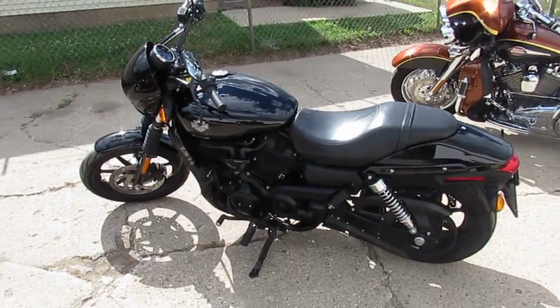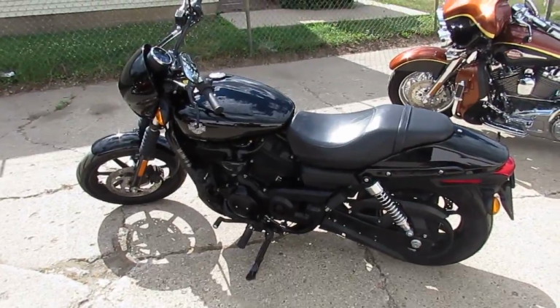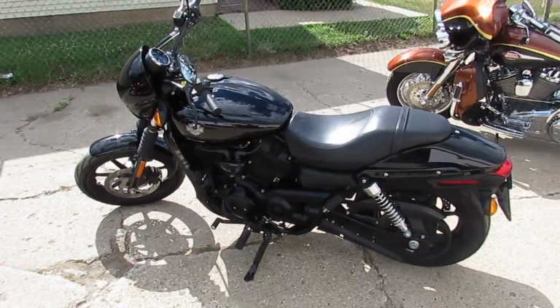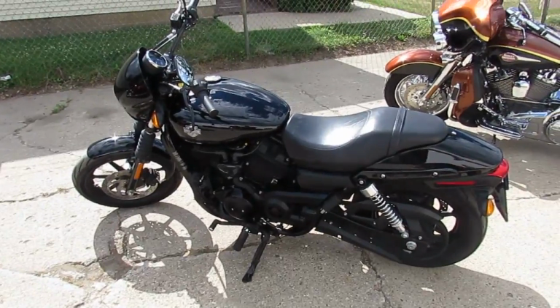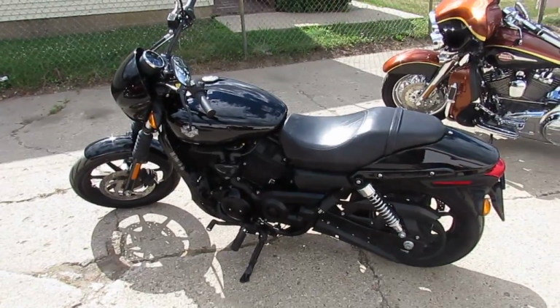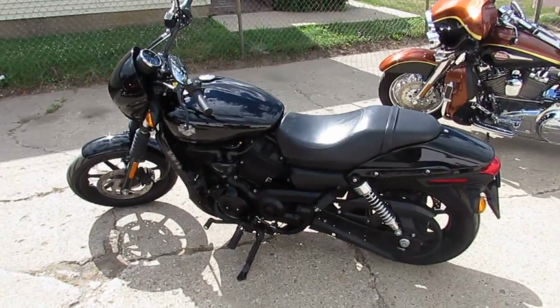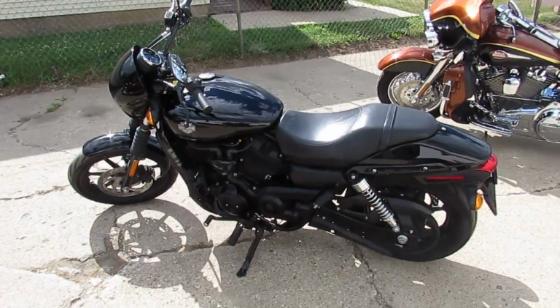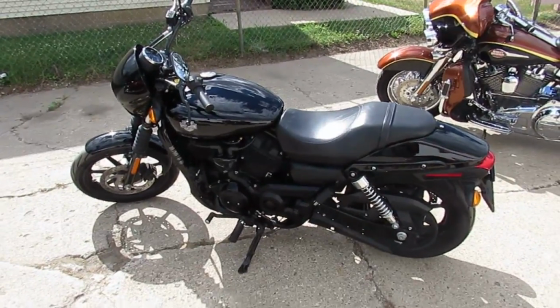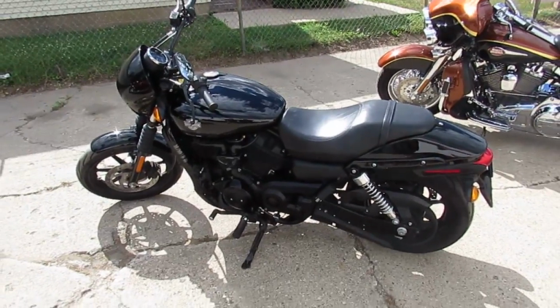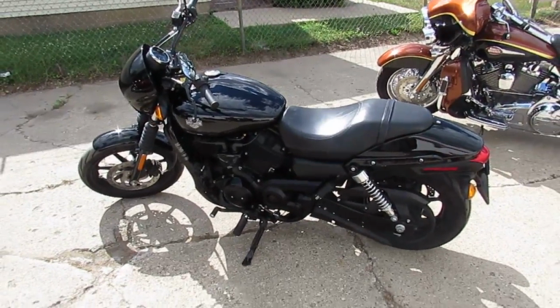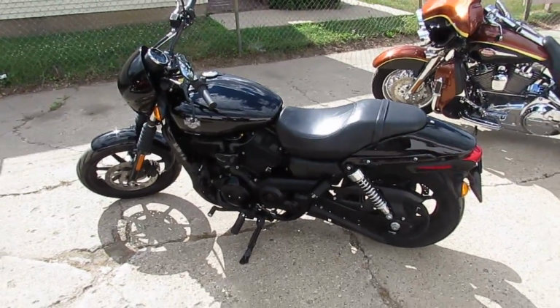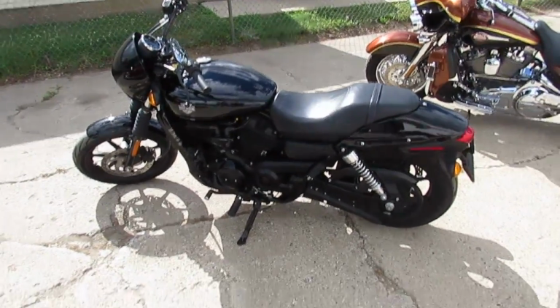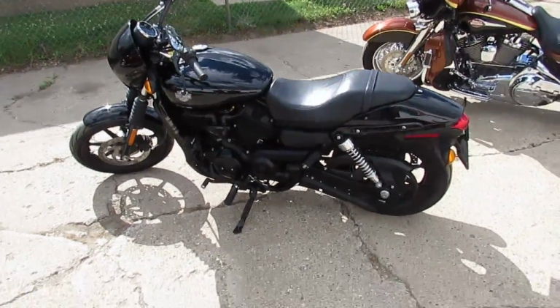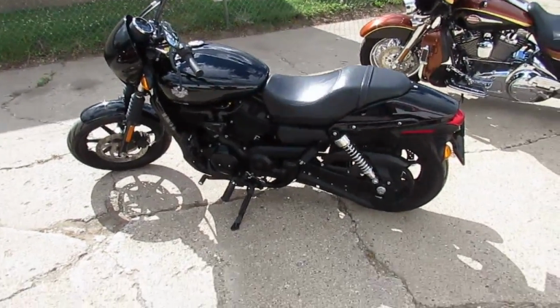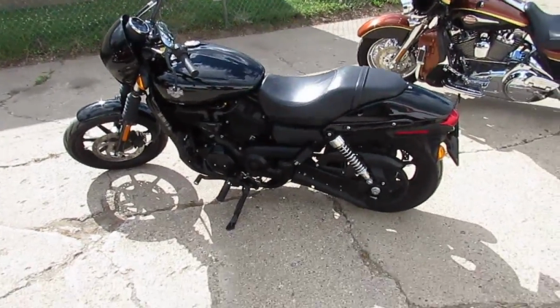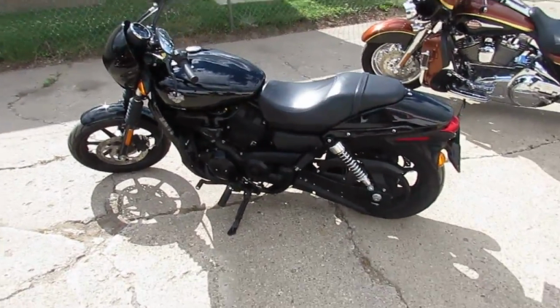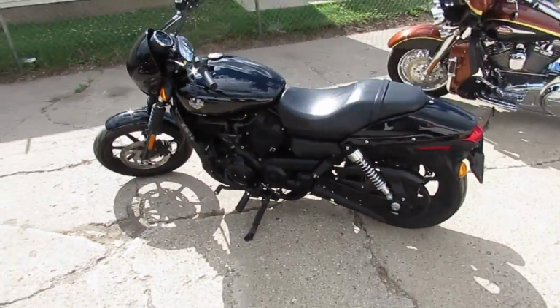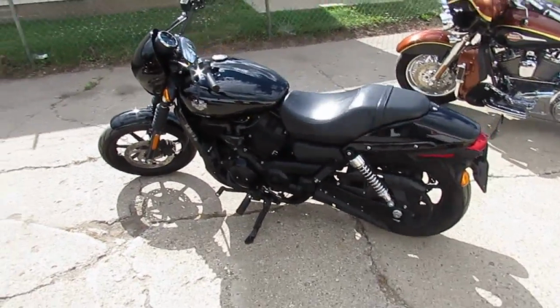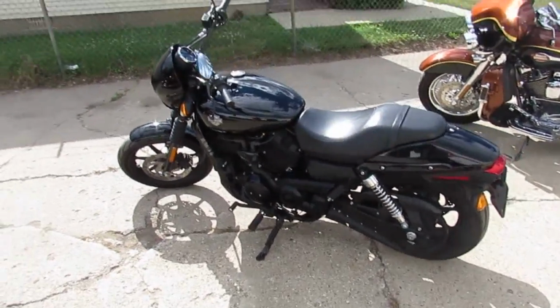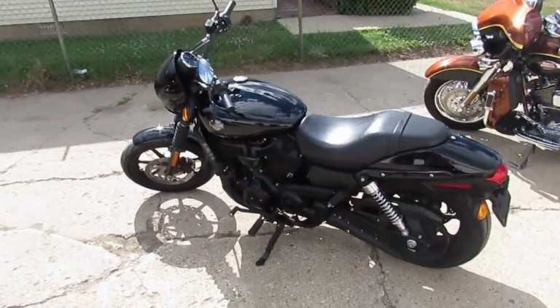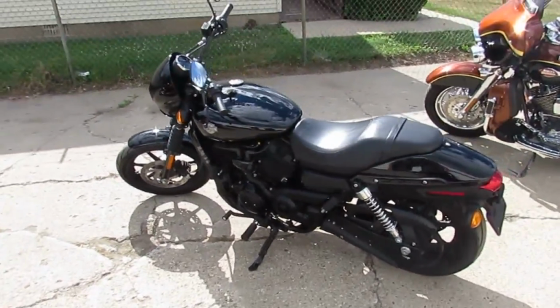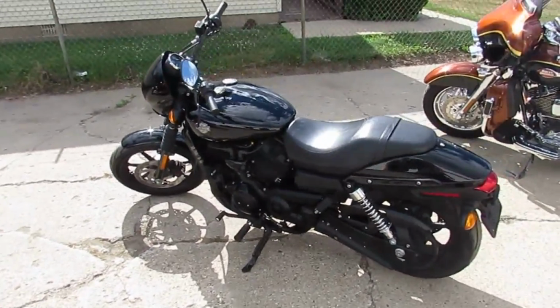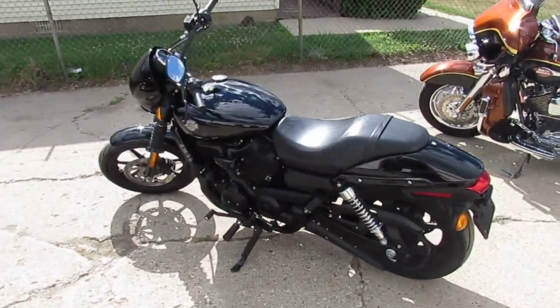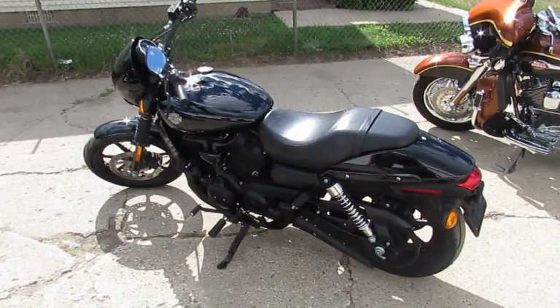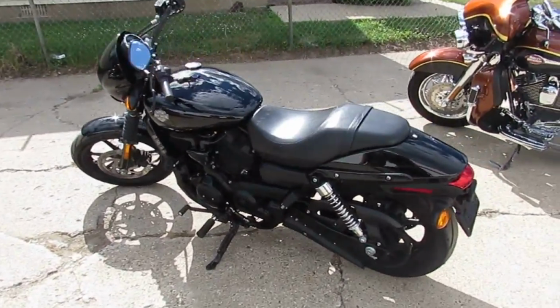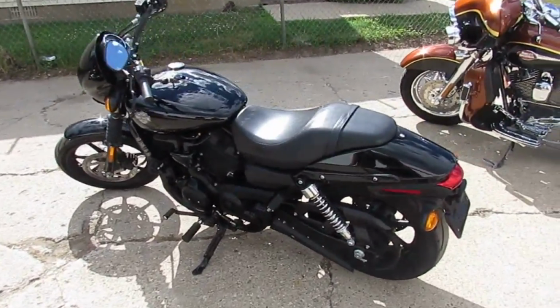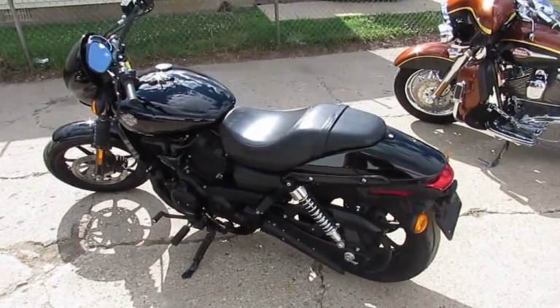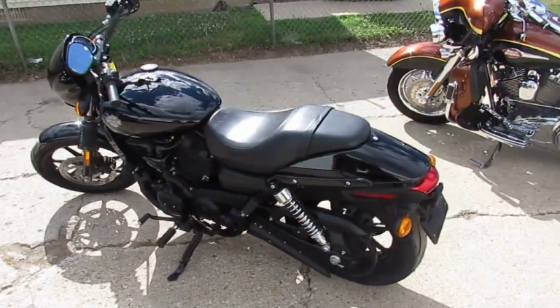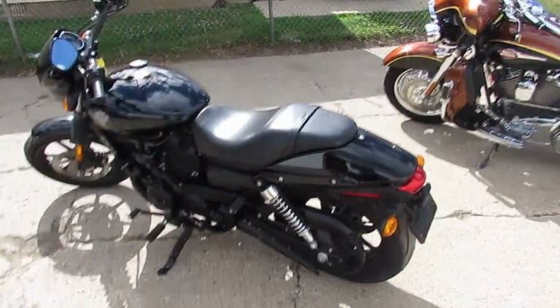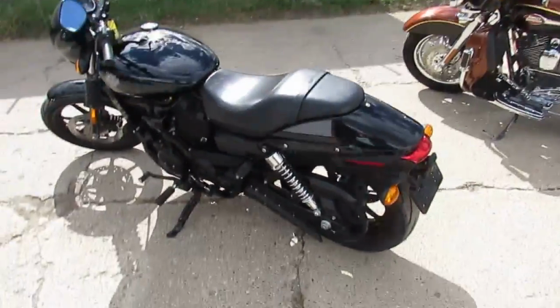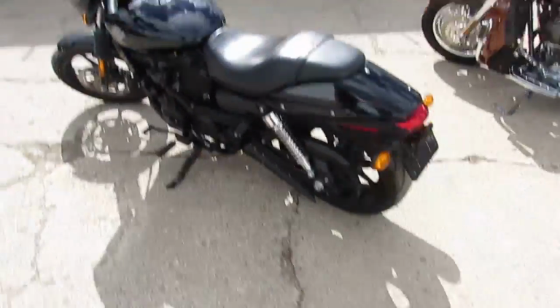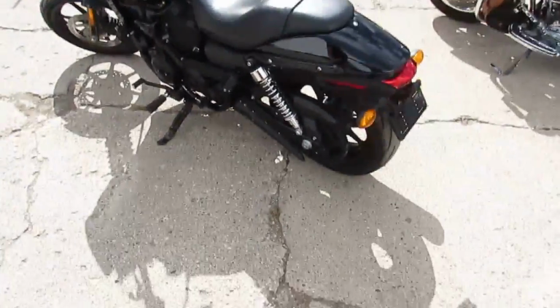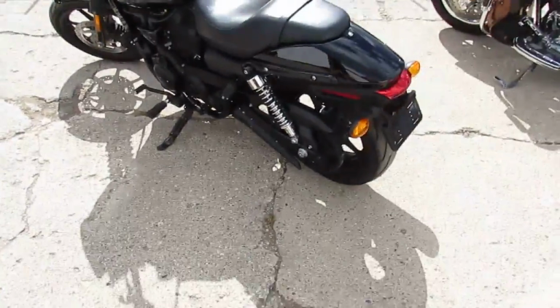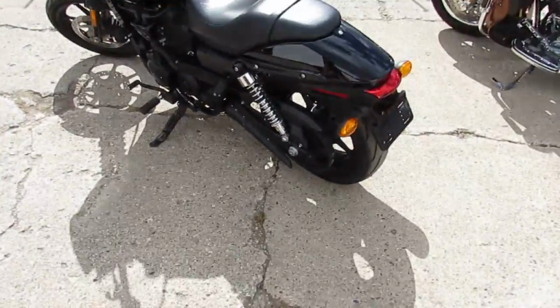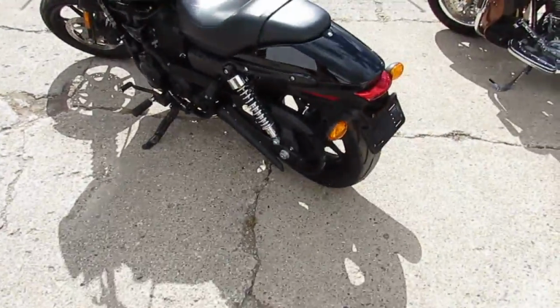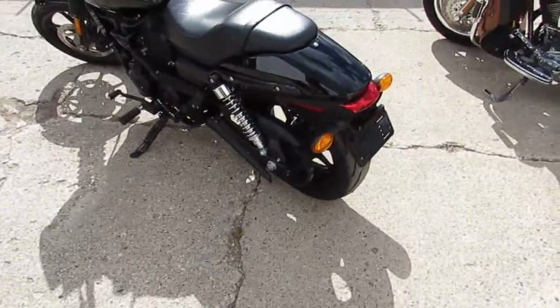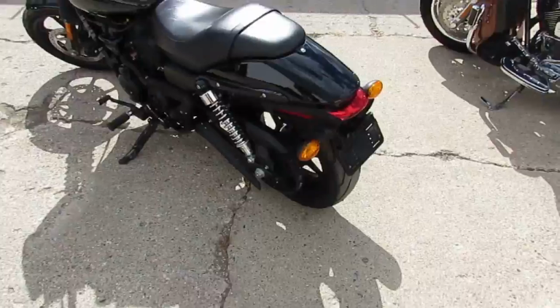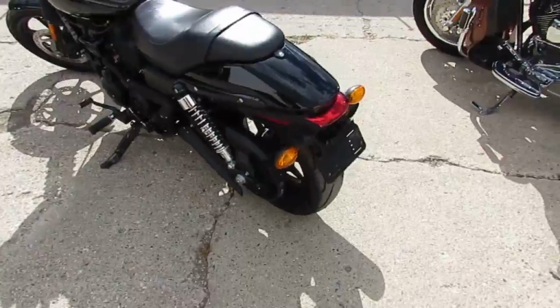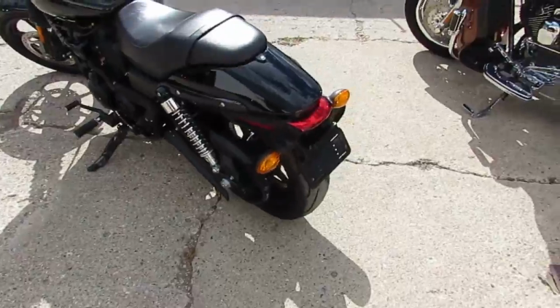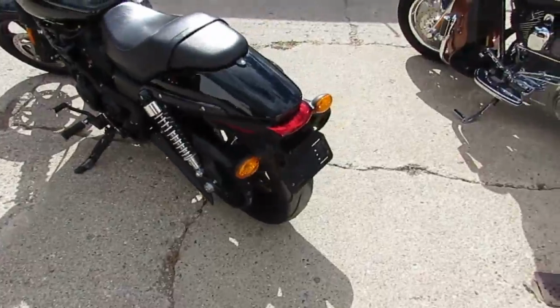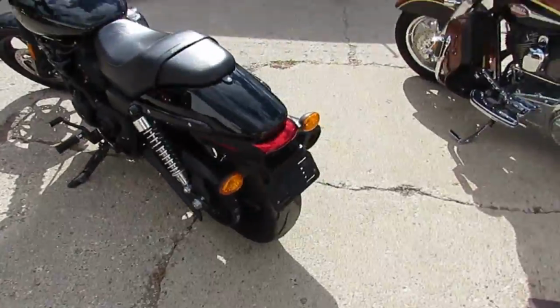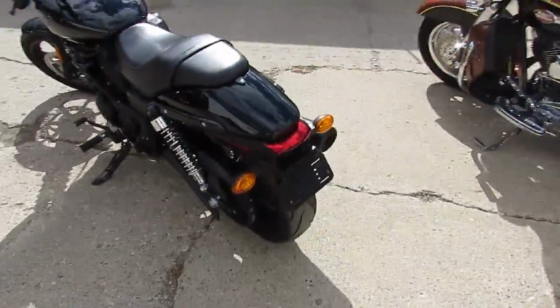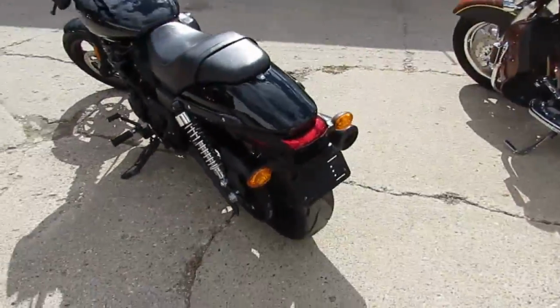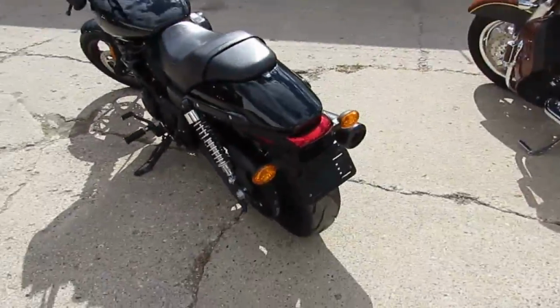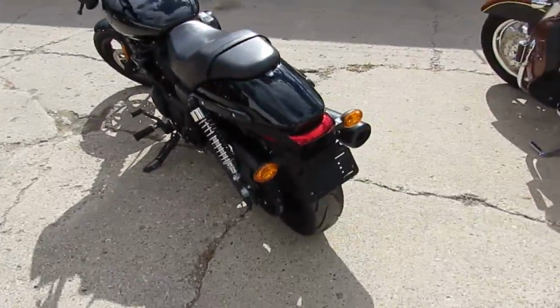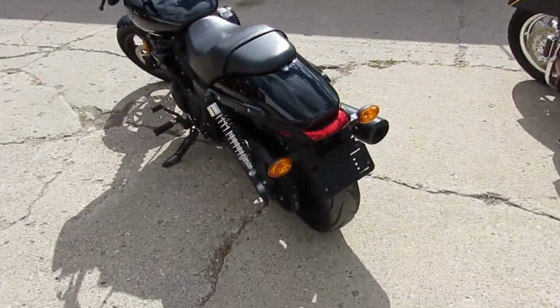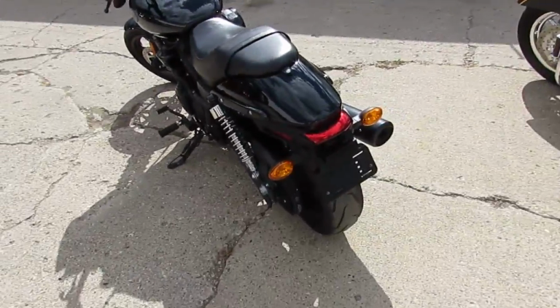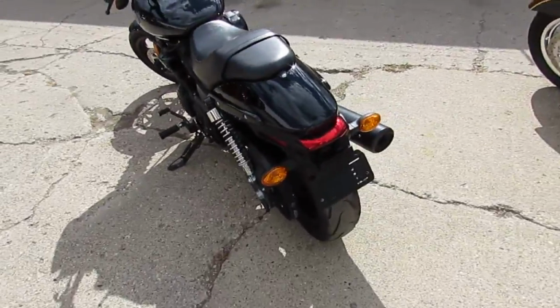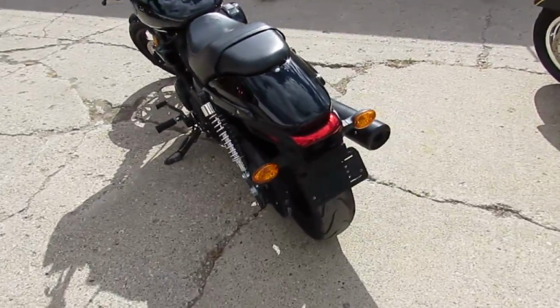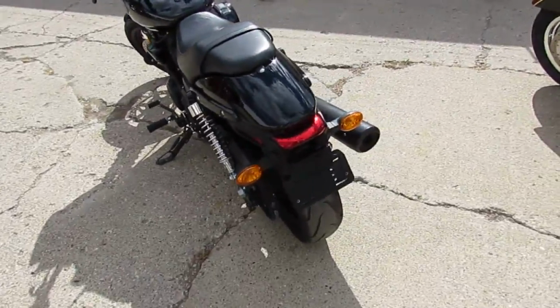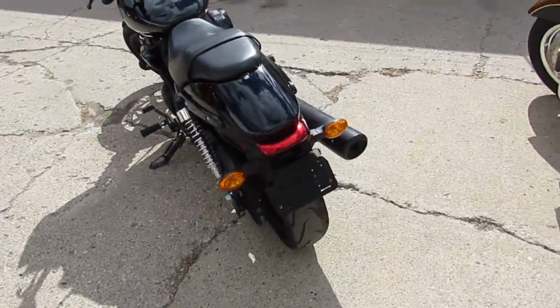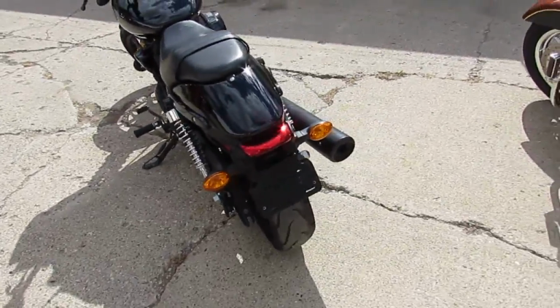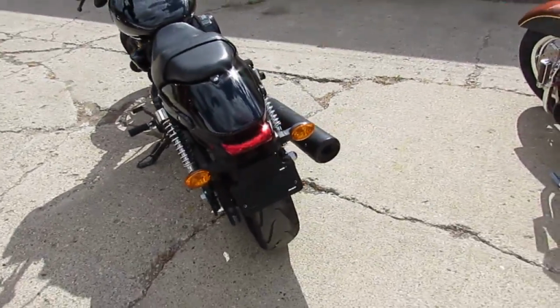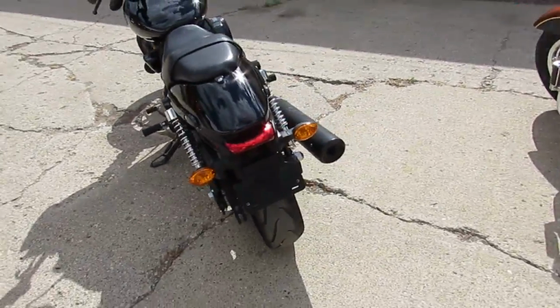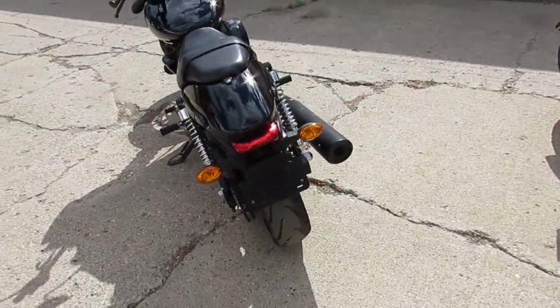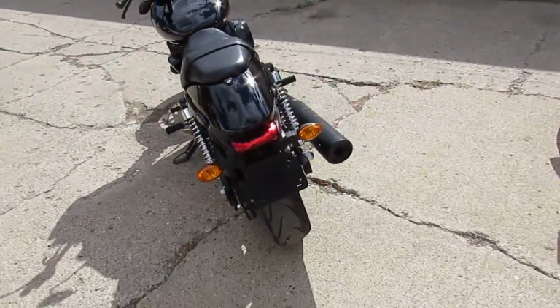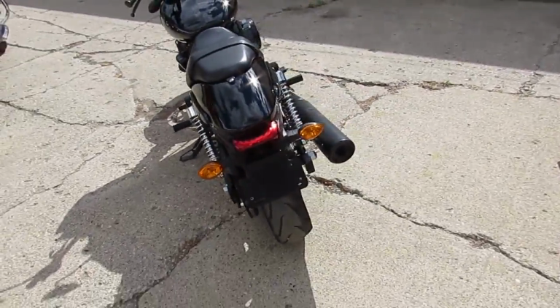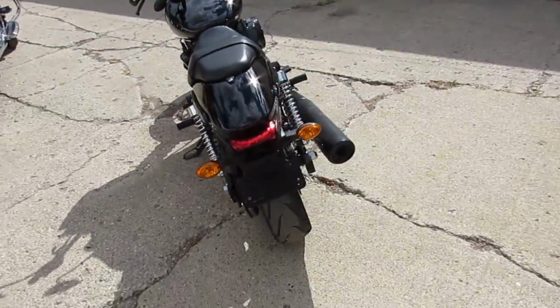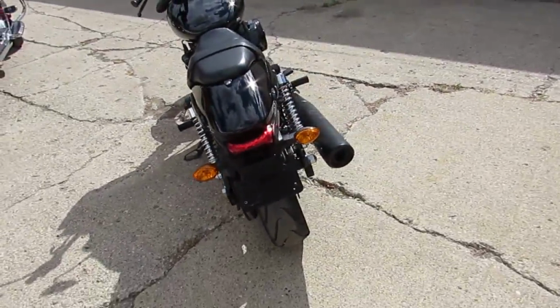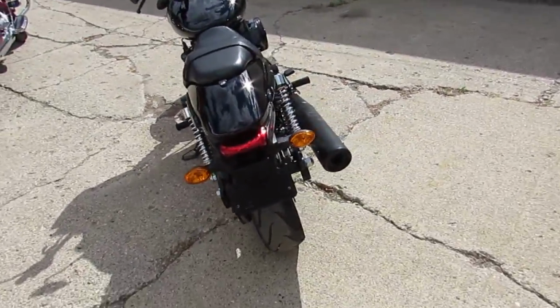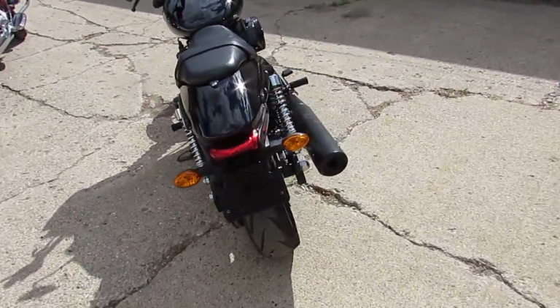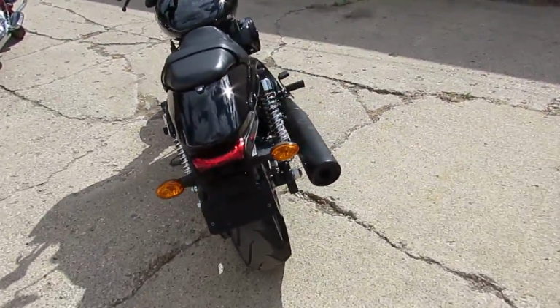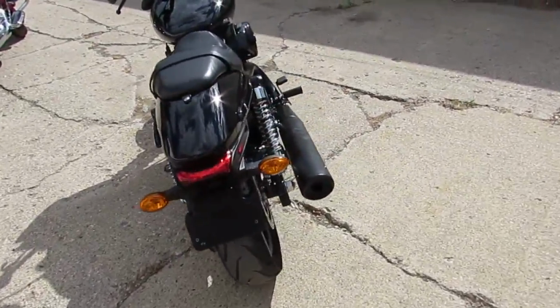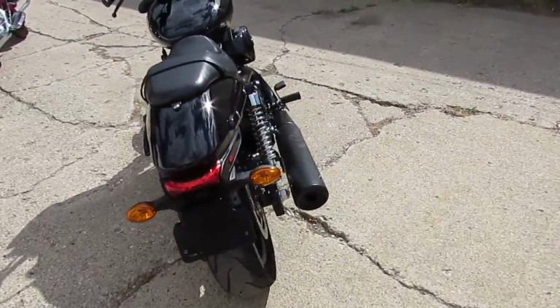Hey guys, it's Harley-Davidson headquarters here at Approval Power Source. We got over 300 used Harleys, leasing programs, and great financing available.